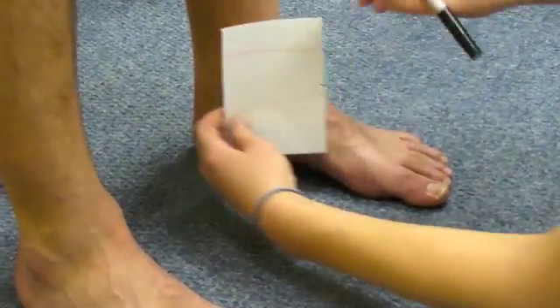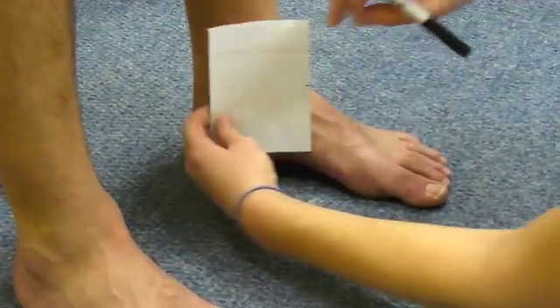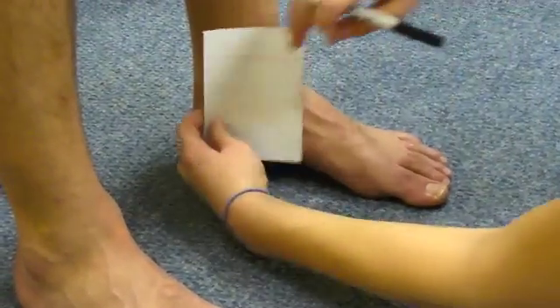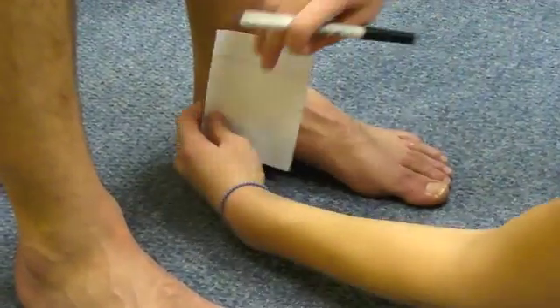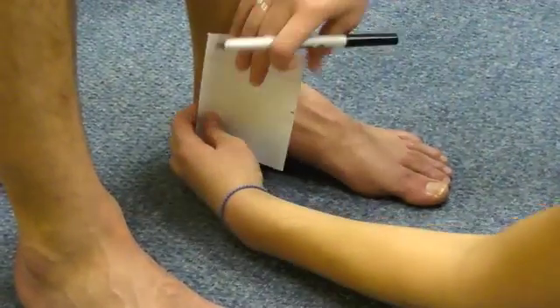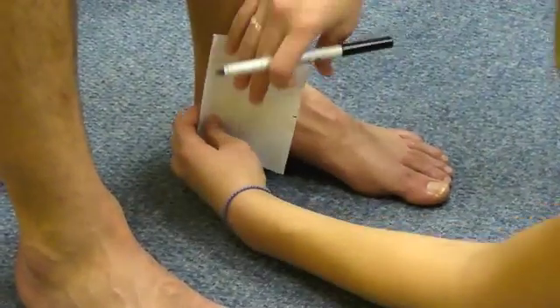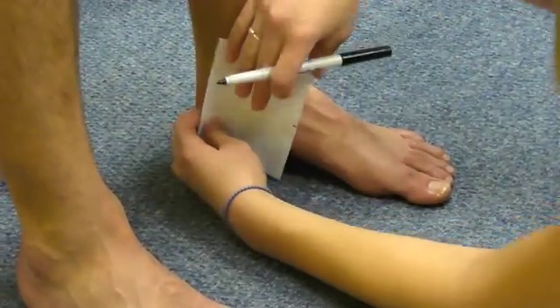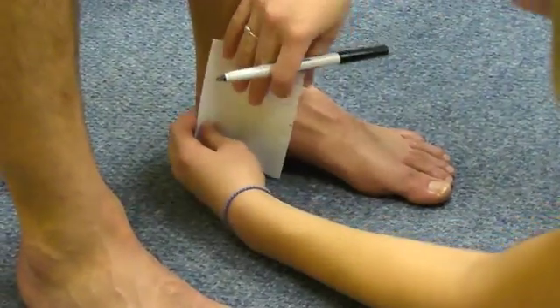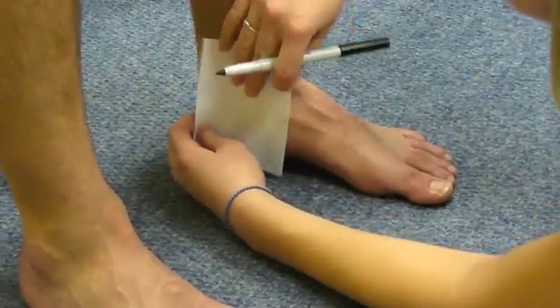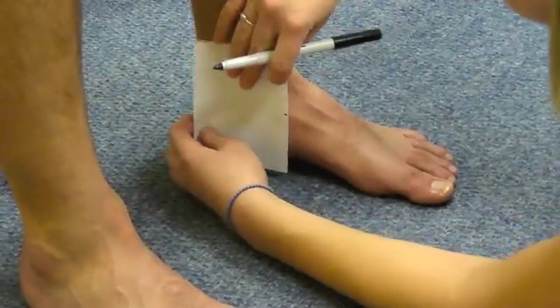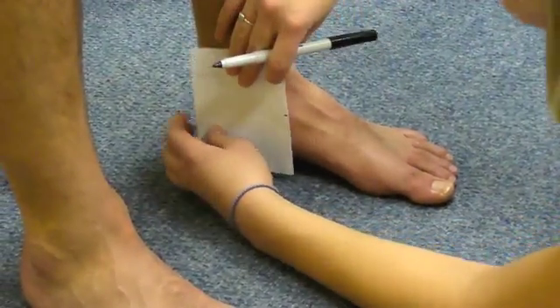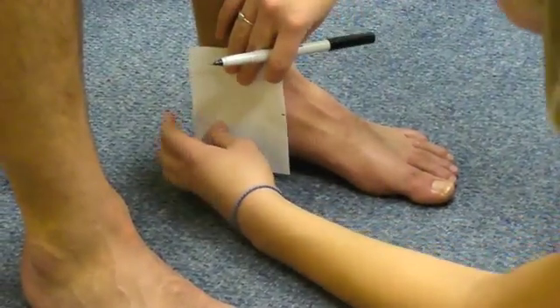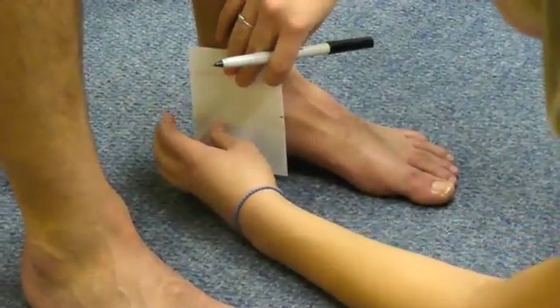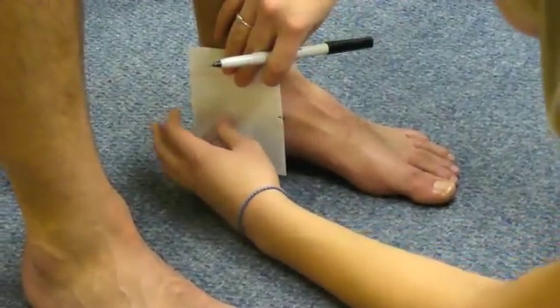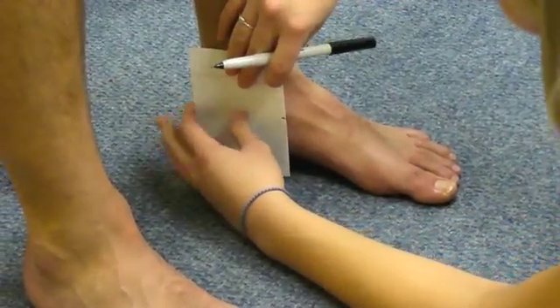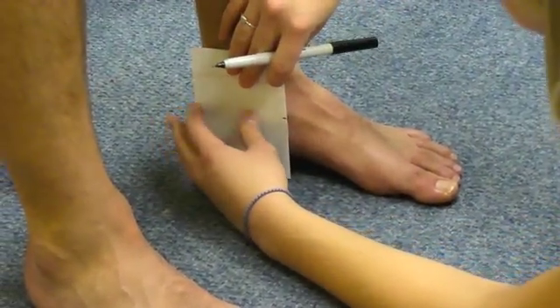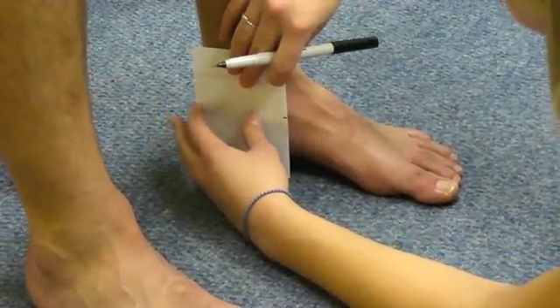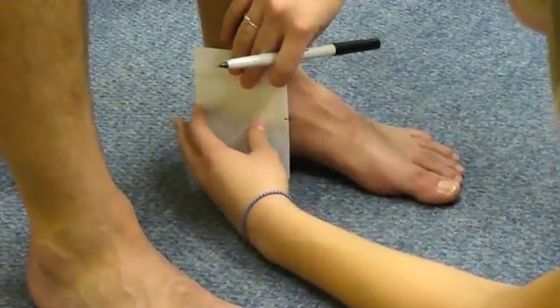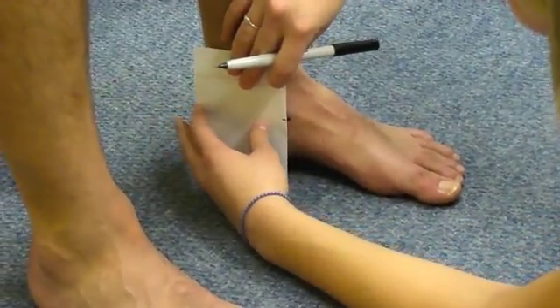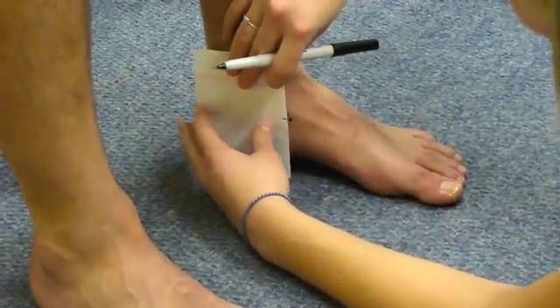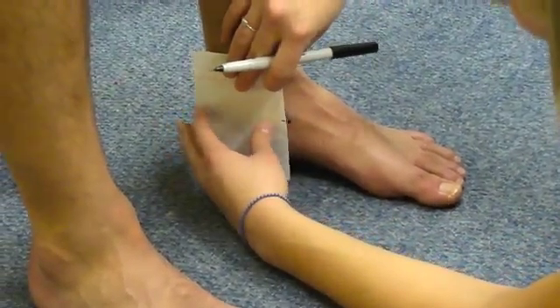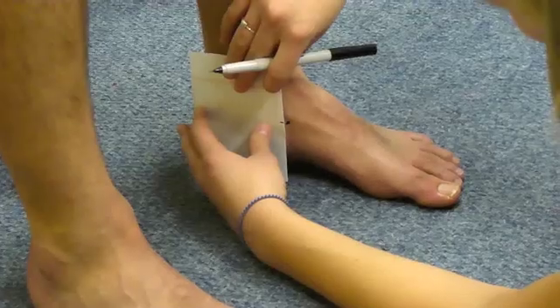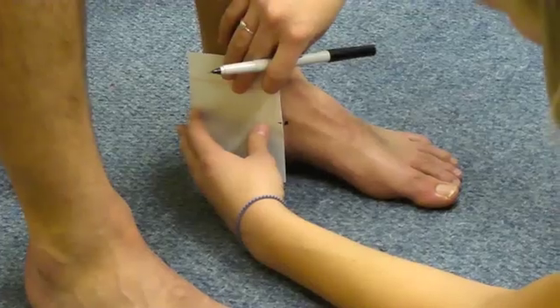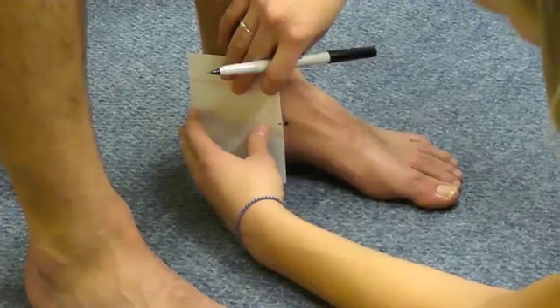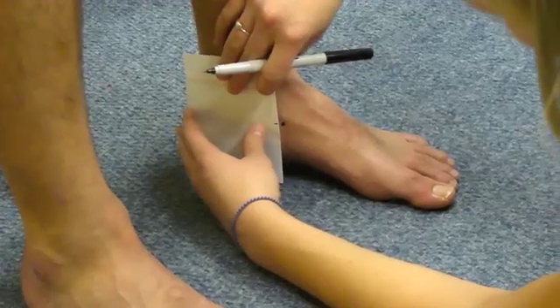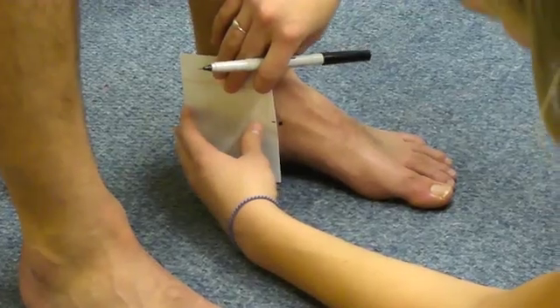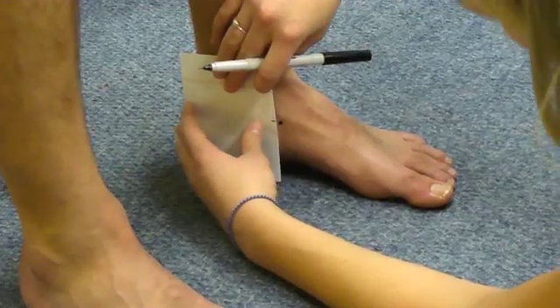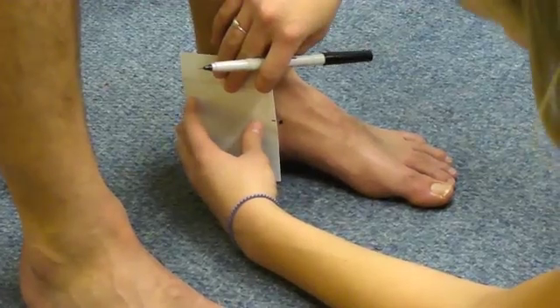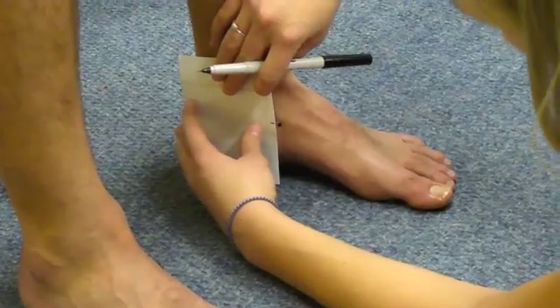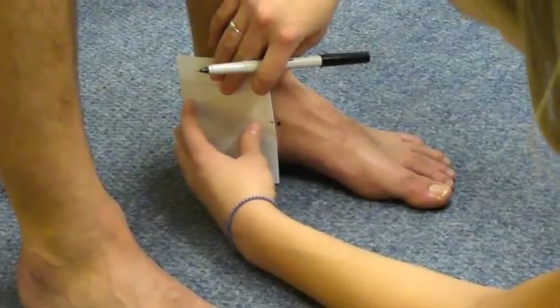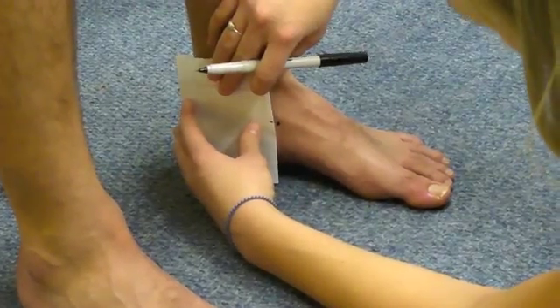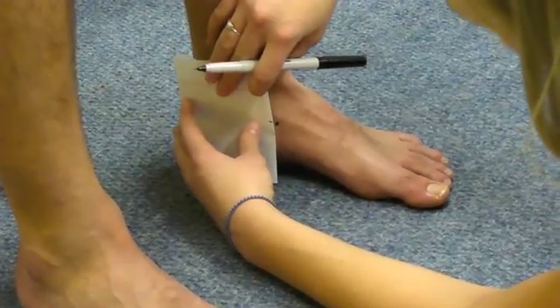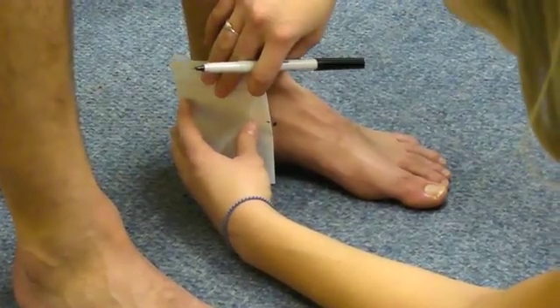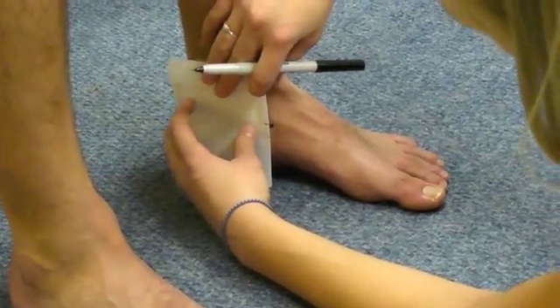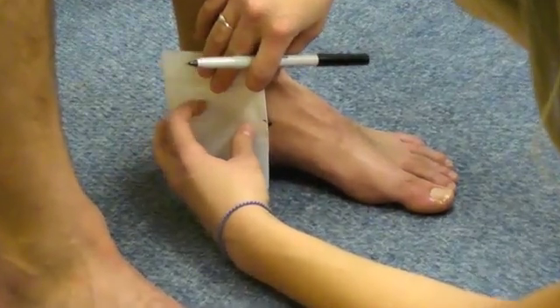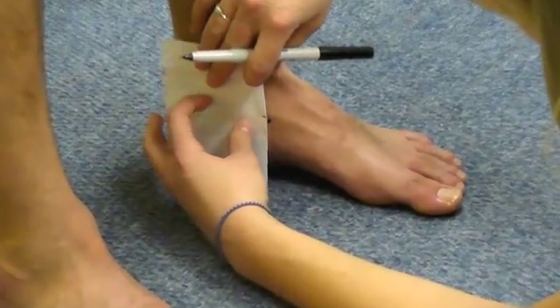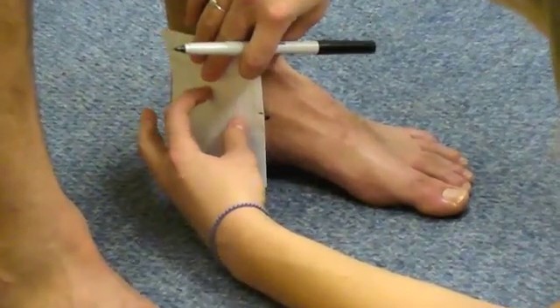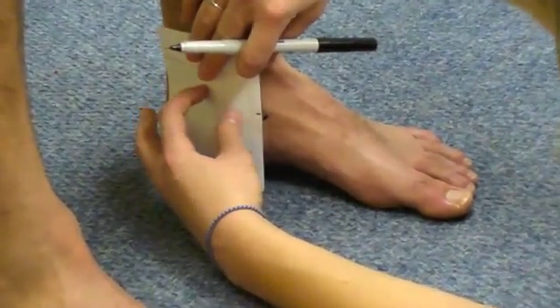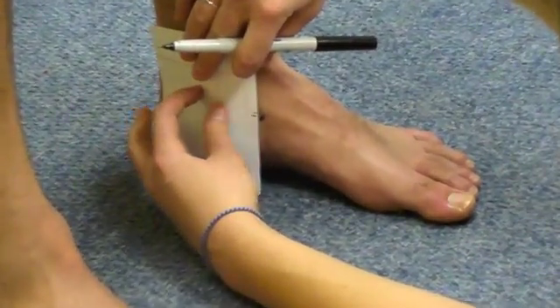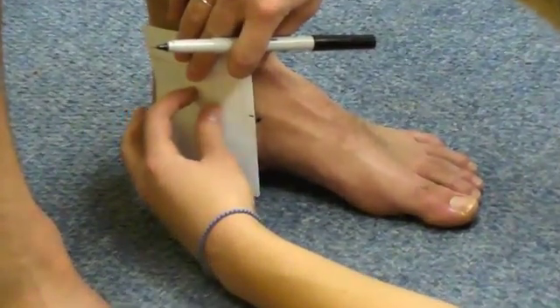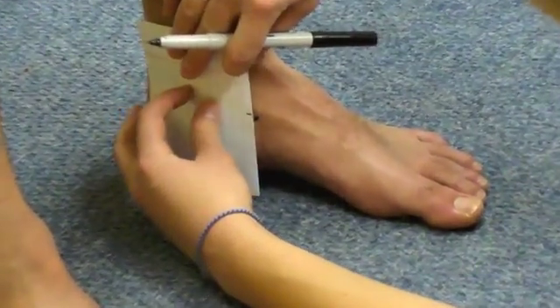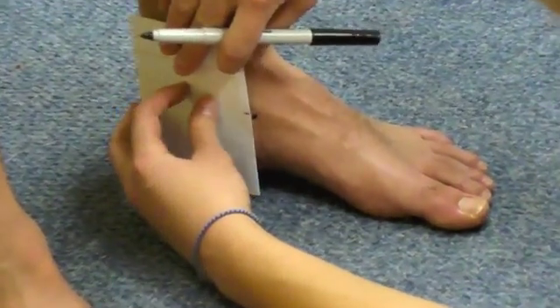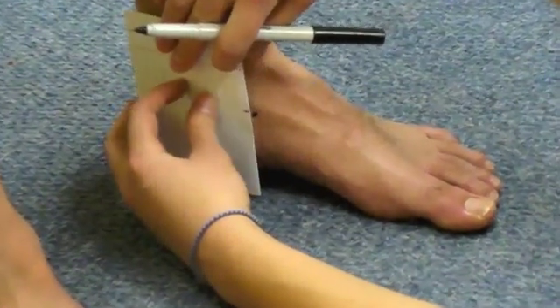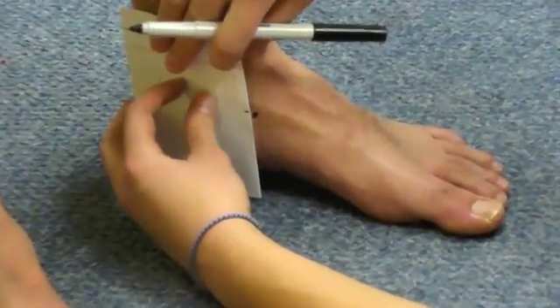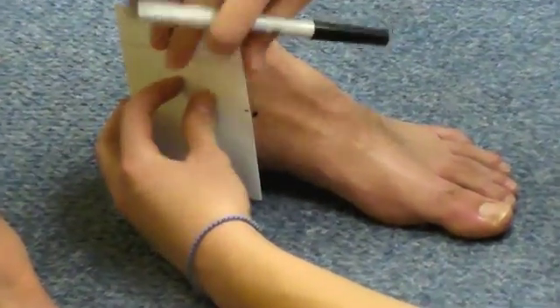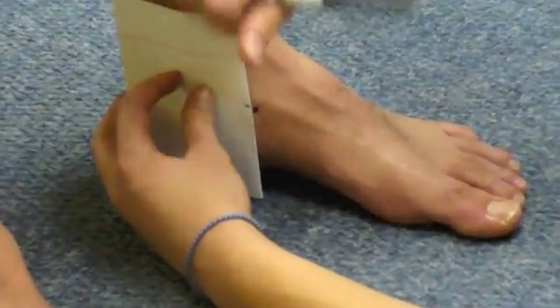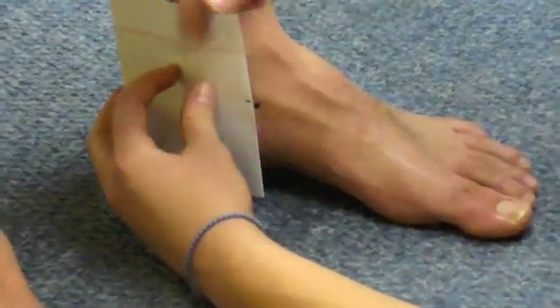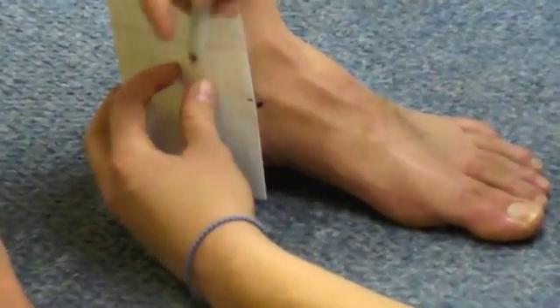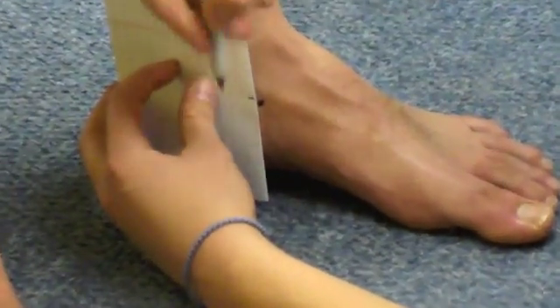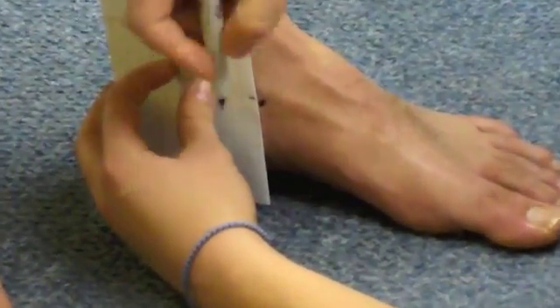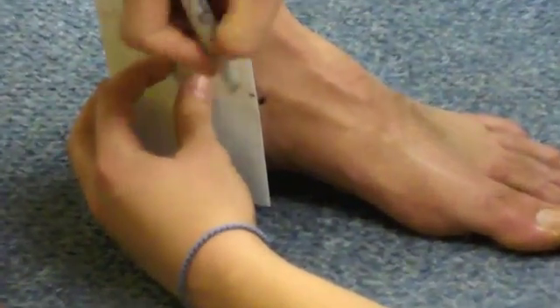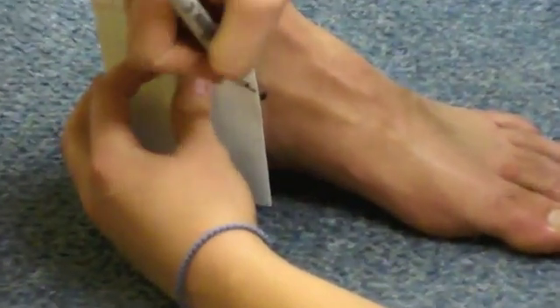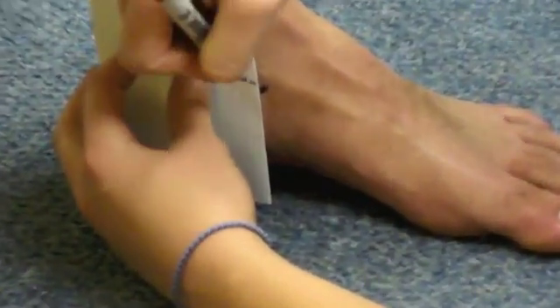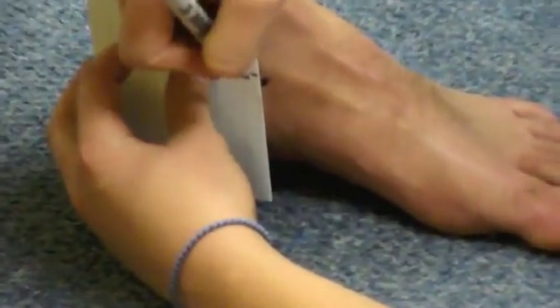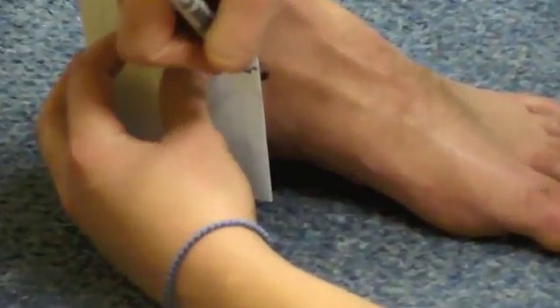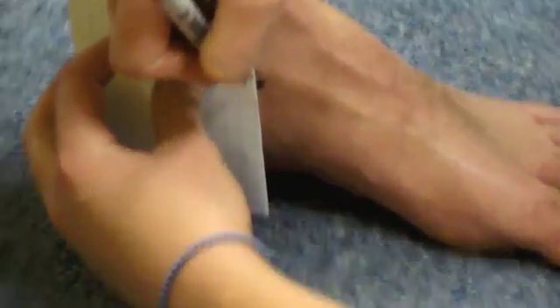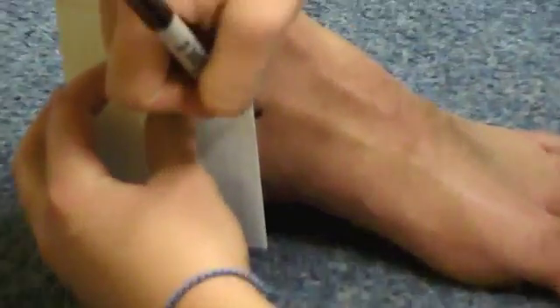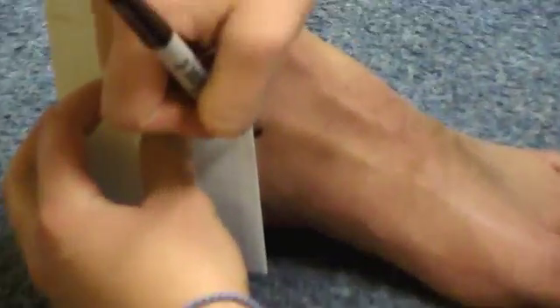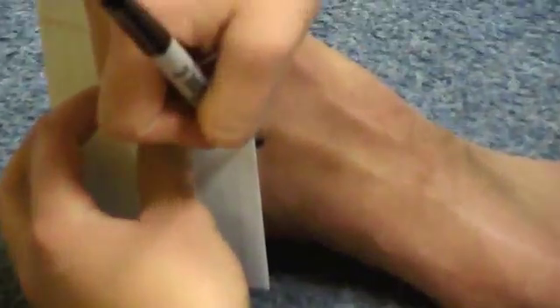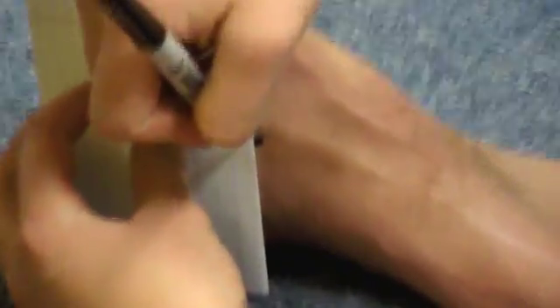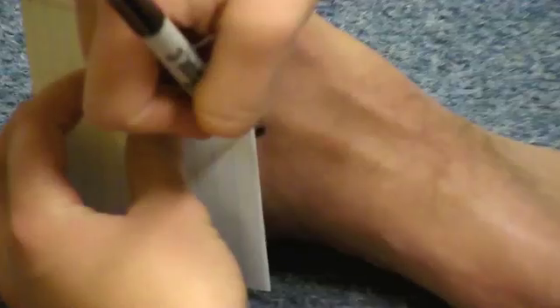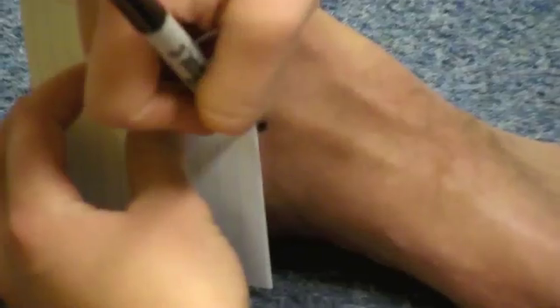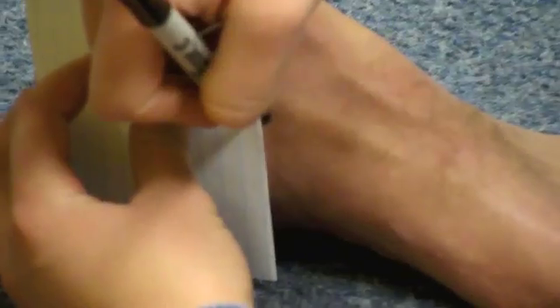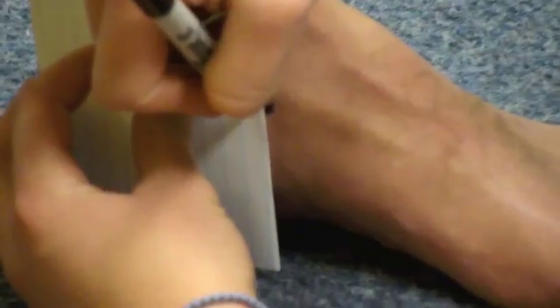The clinician then places the index card along the same arch and makes a new mark in line with the navicular tuberosity.